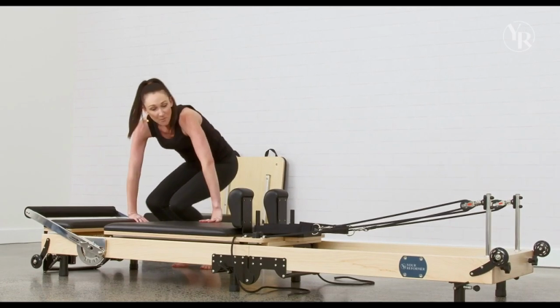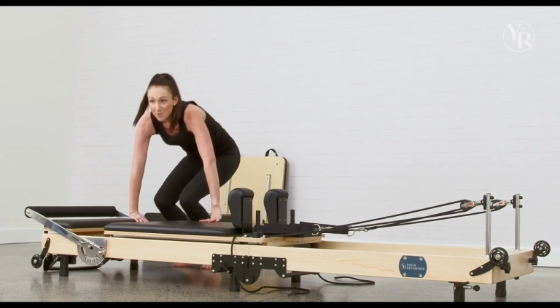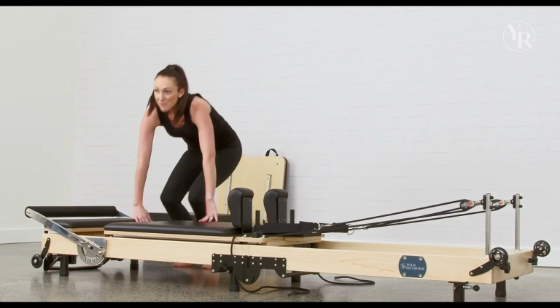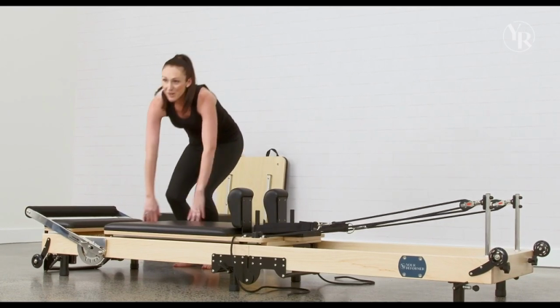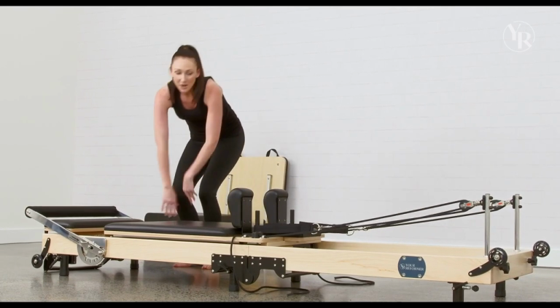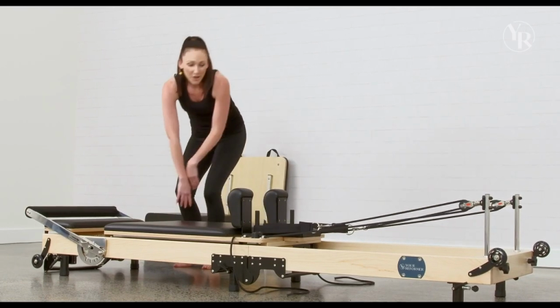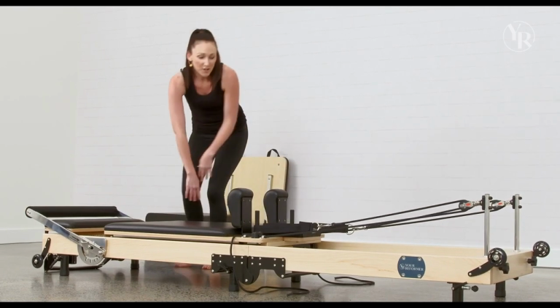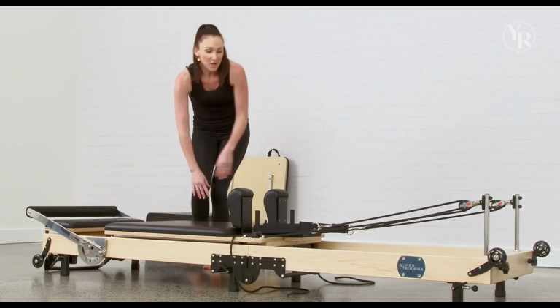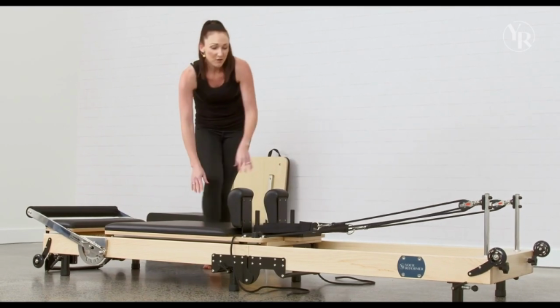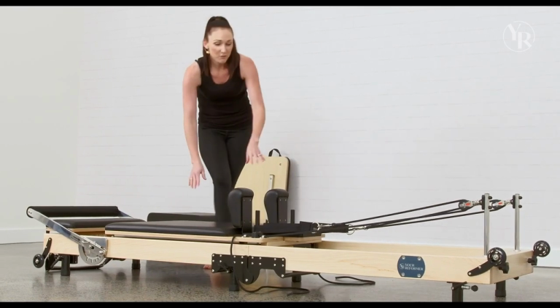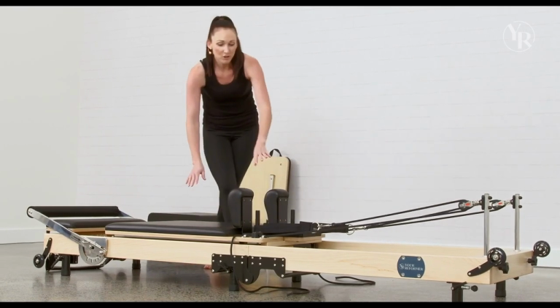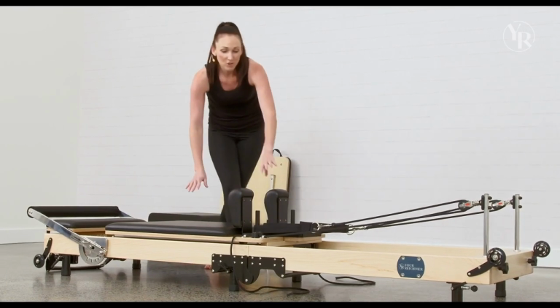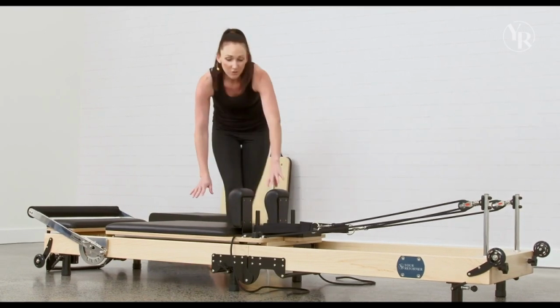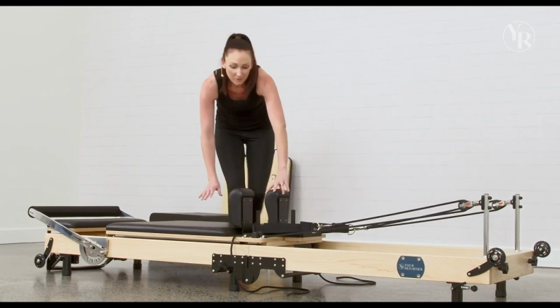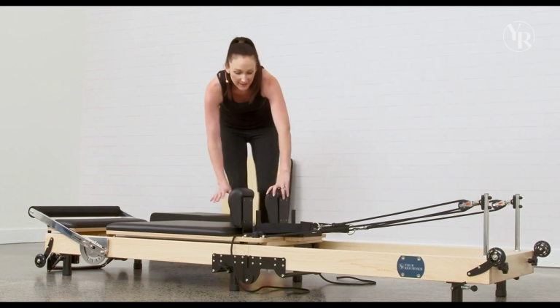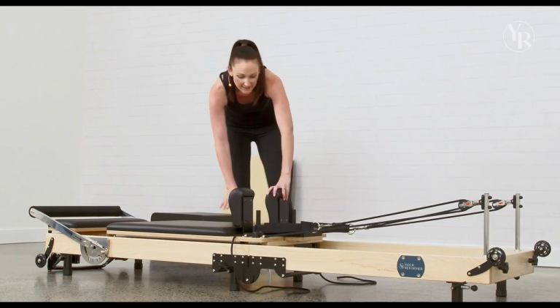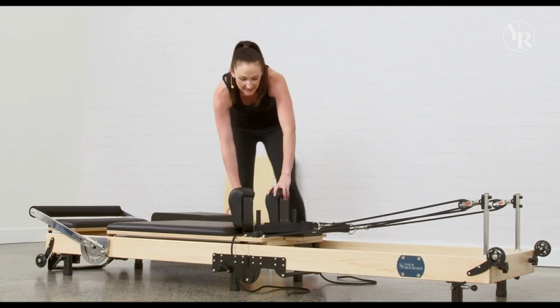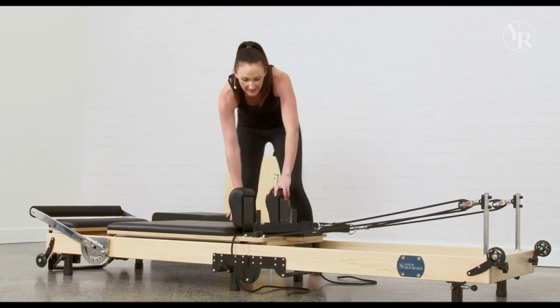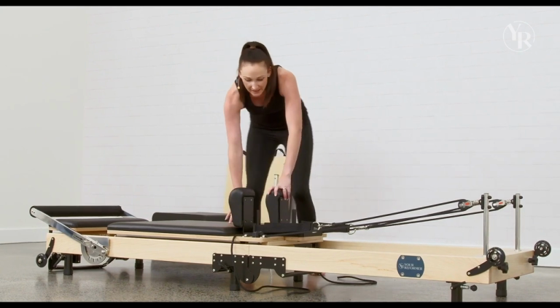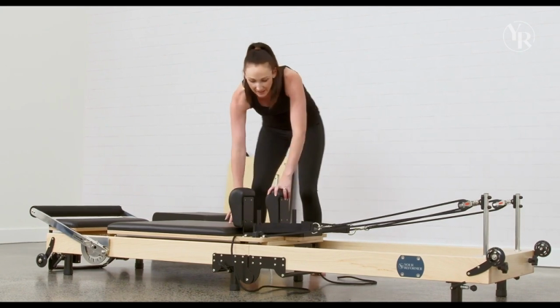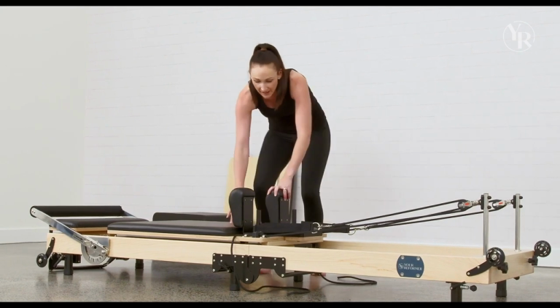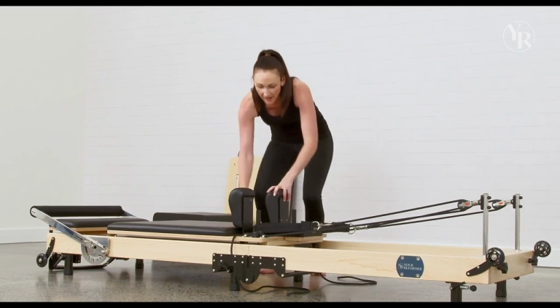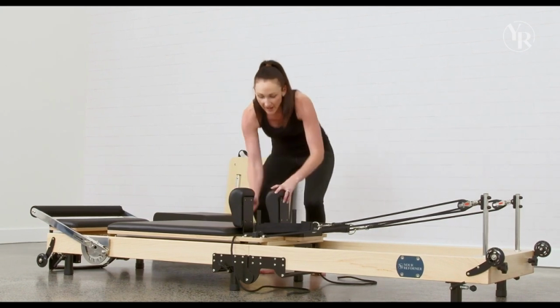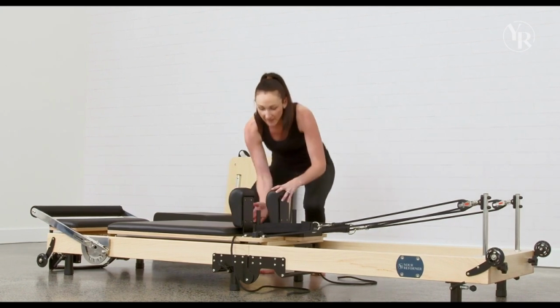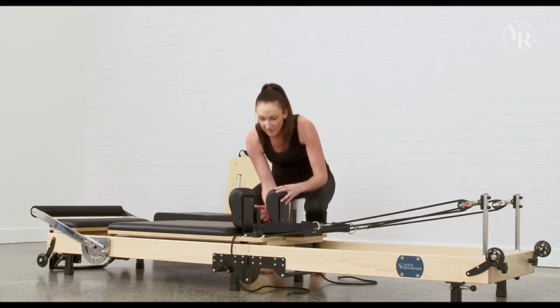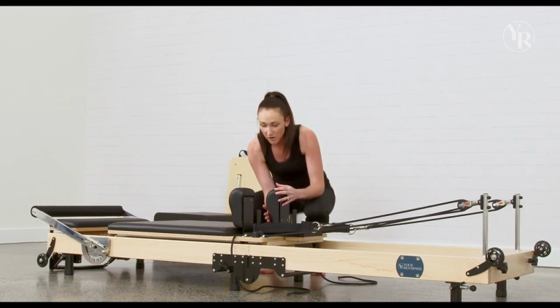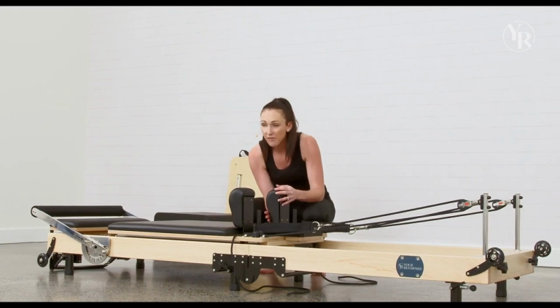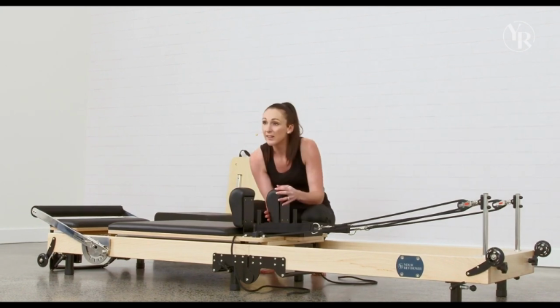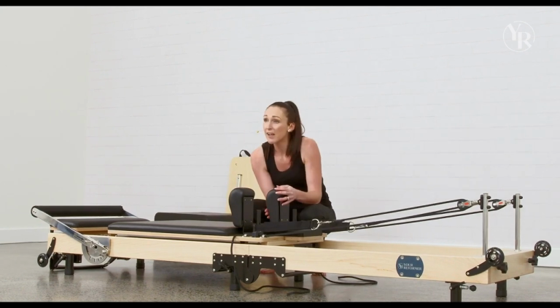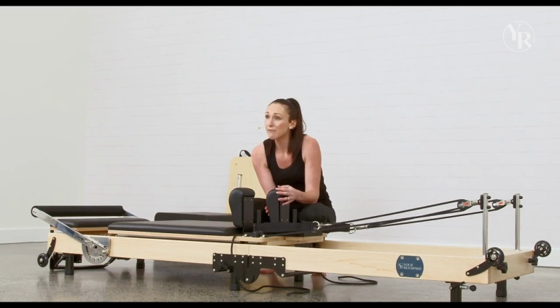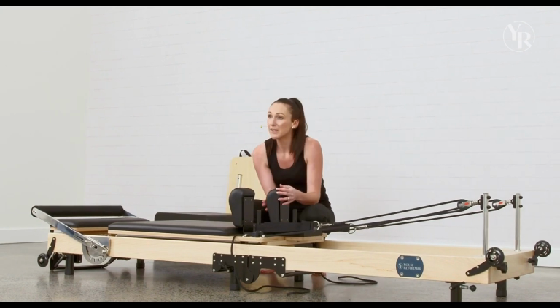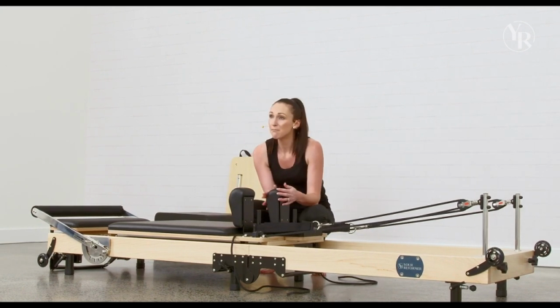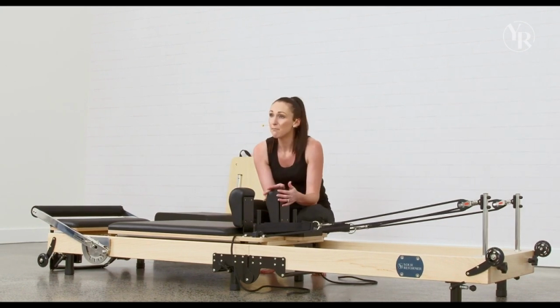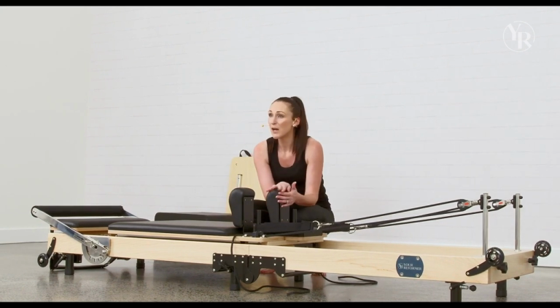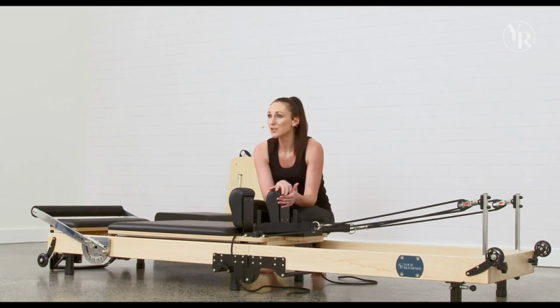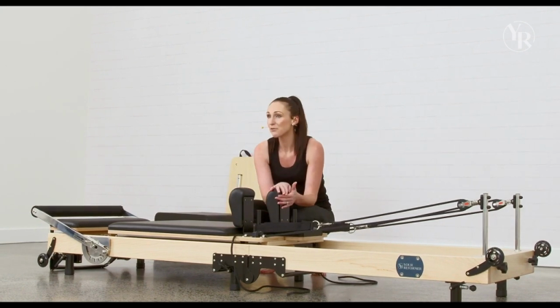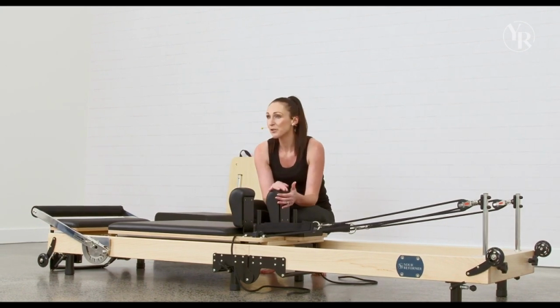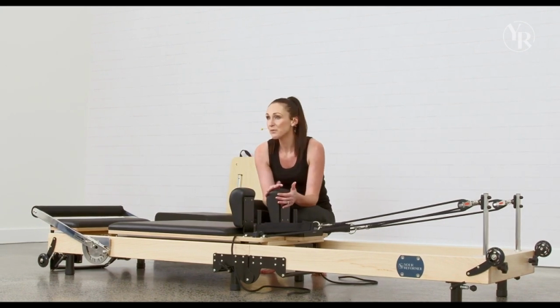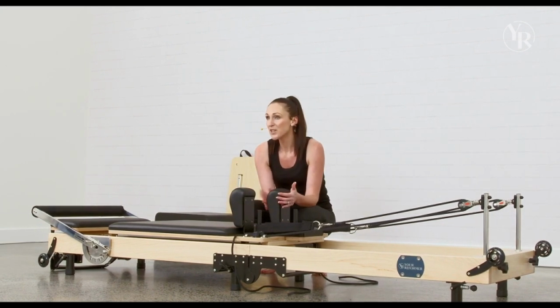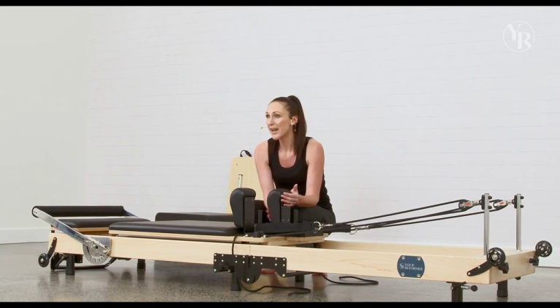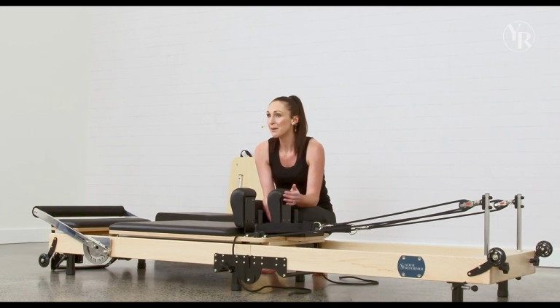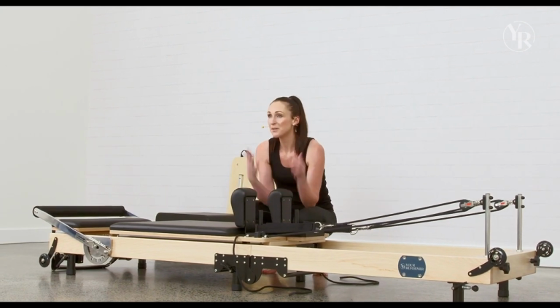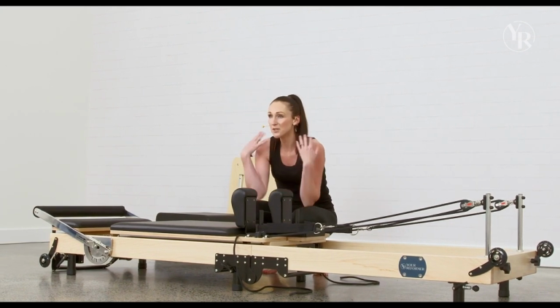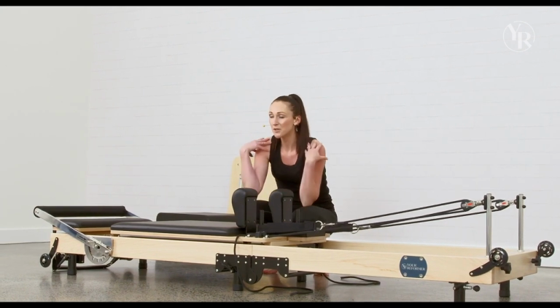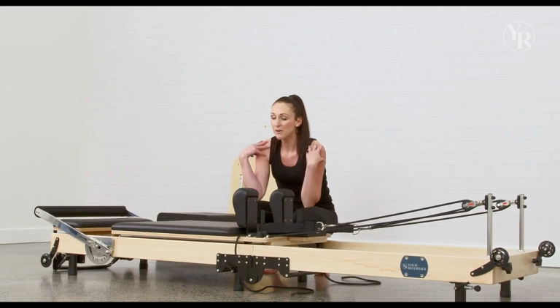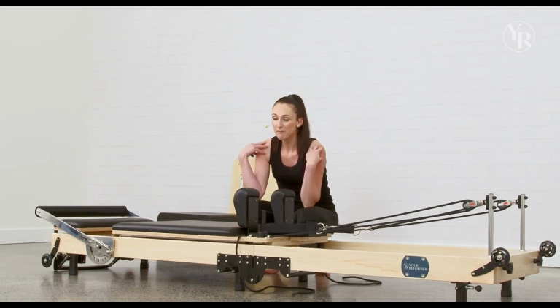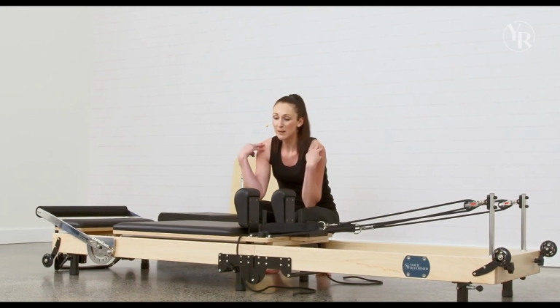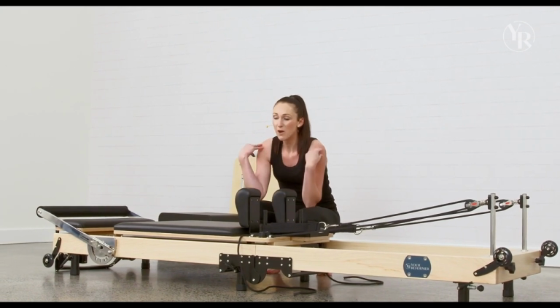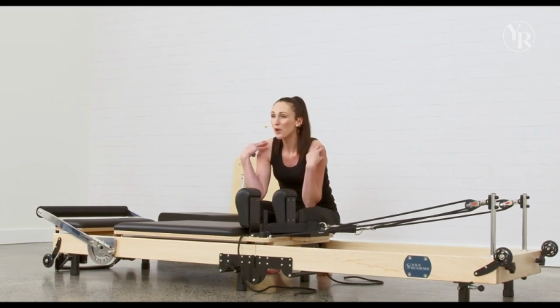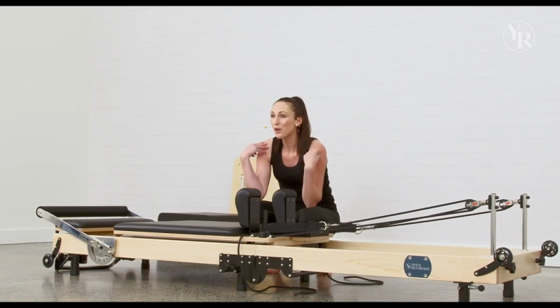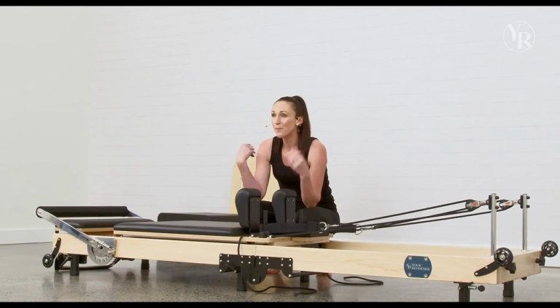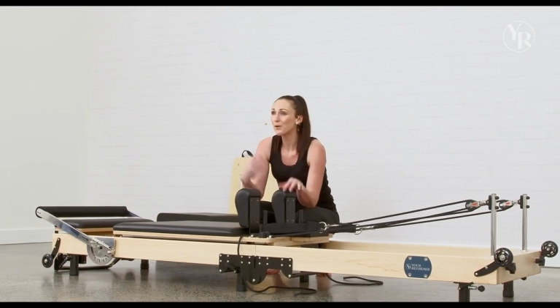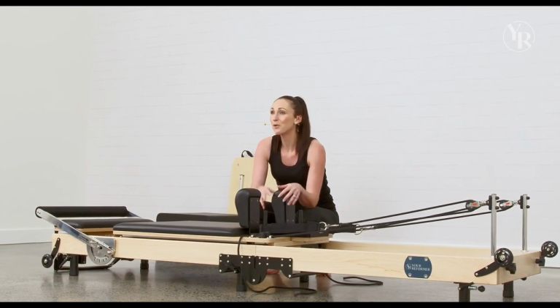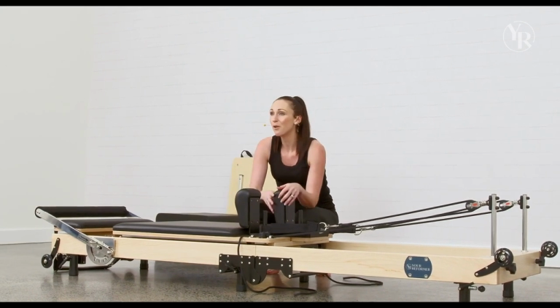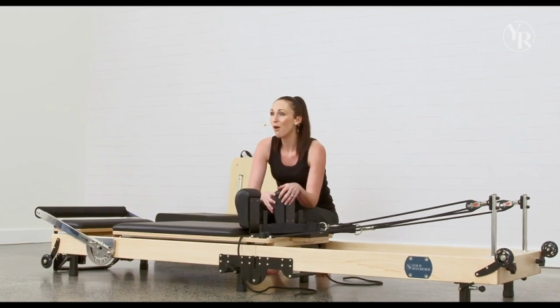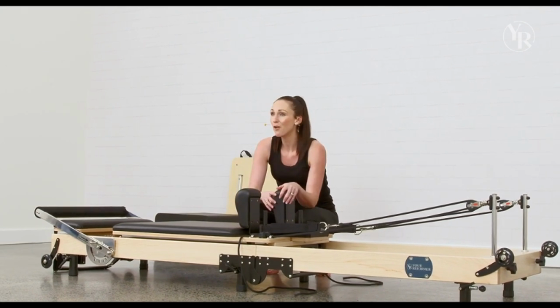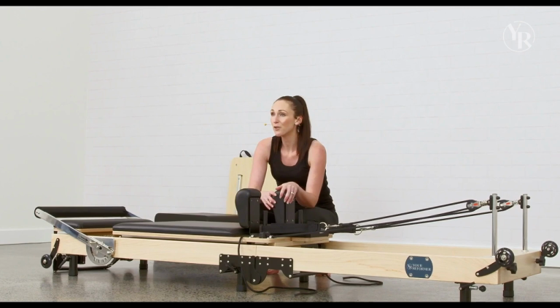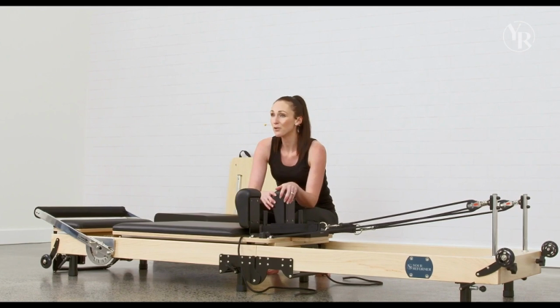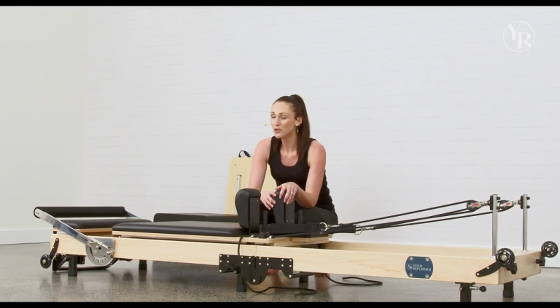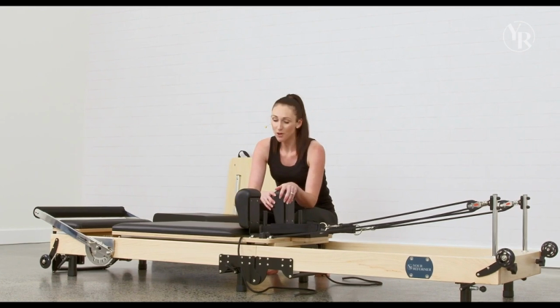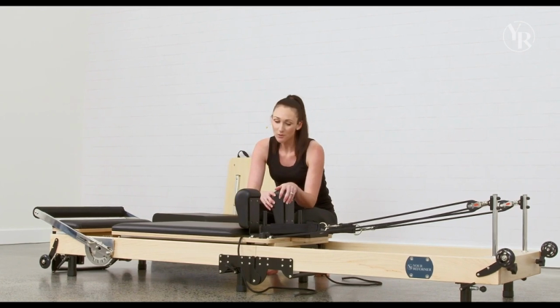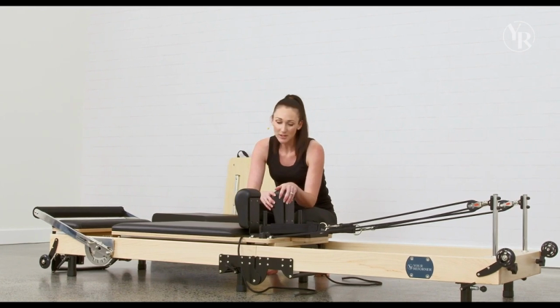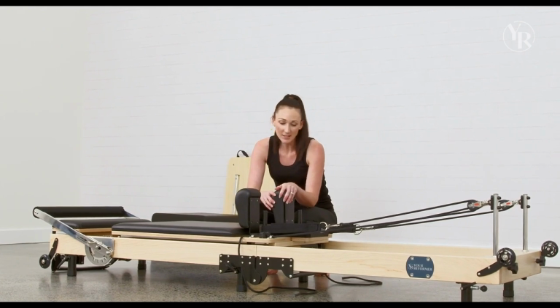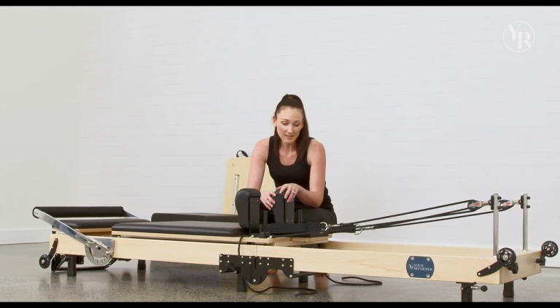Moving on, you've got shoulder rests here. They've got a lovely mushroom shape to be ergonomical on your shoulders.